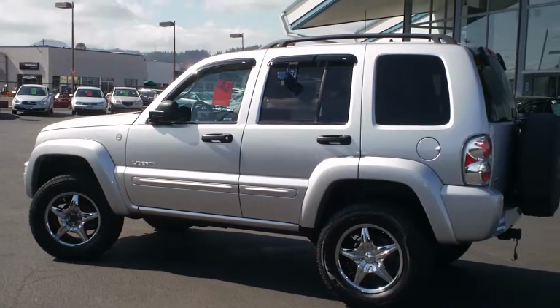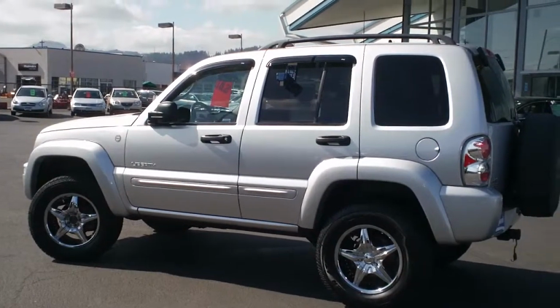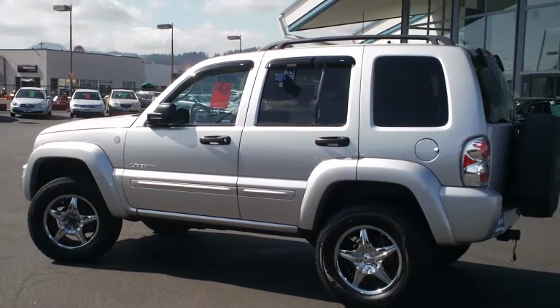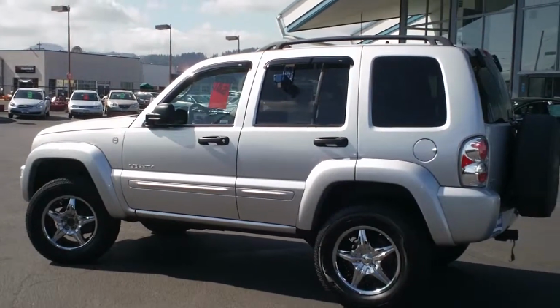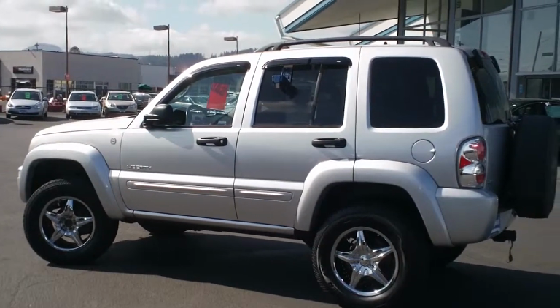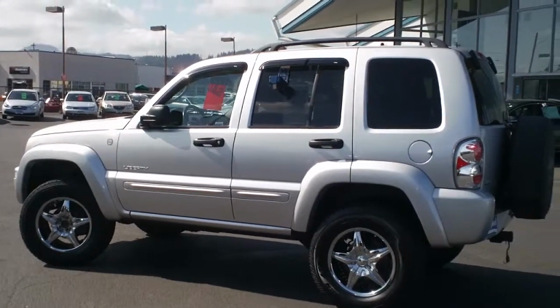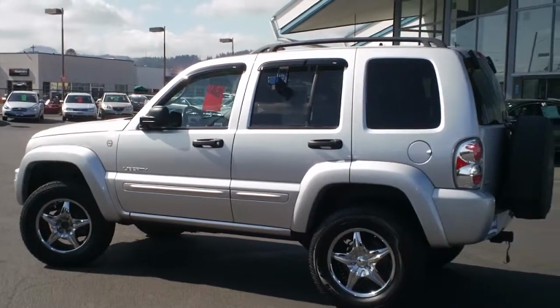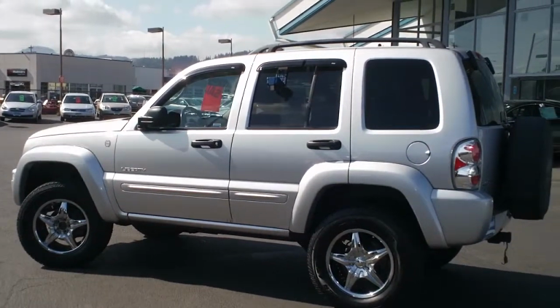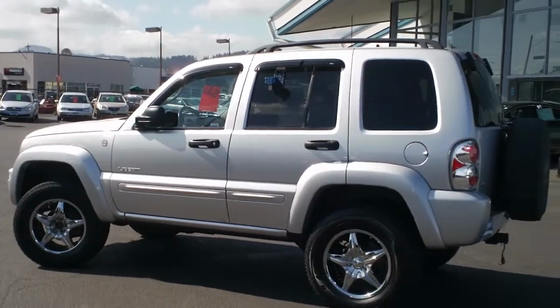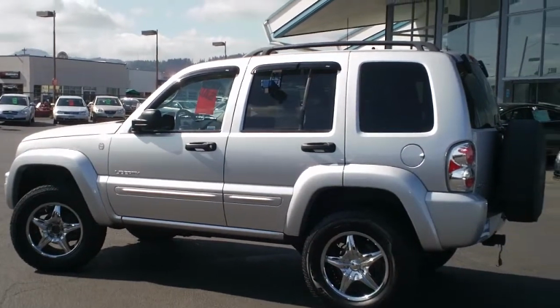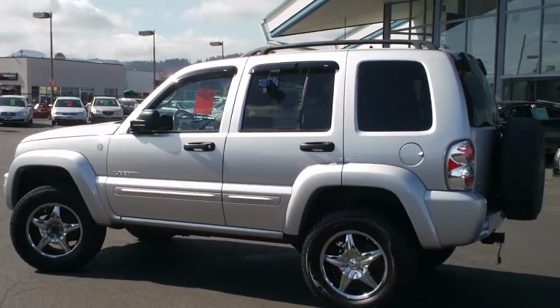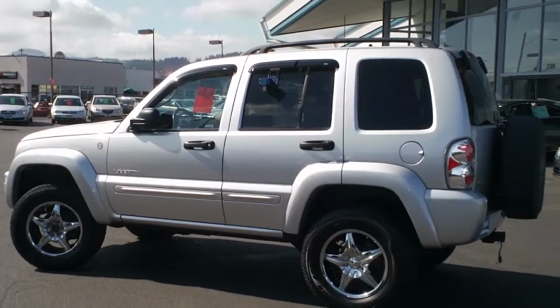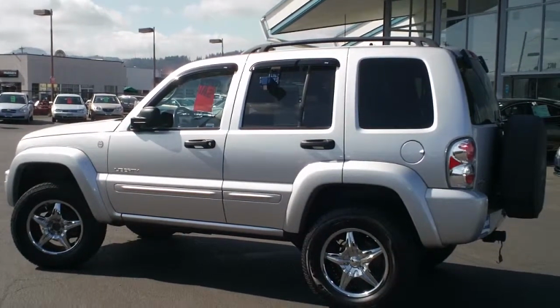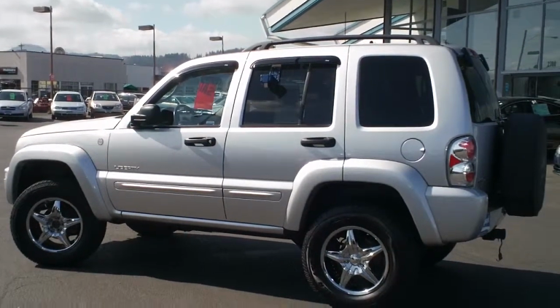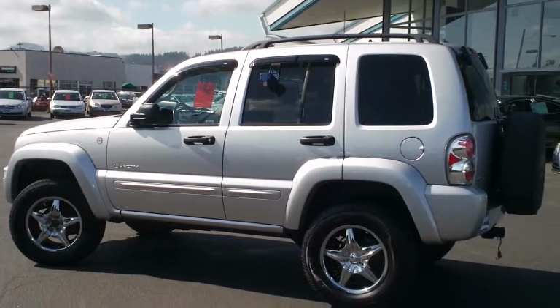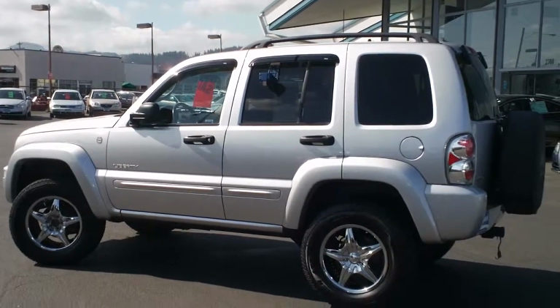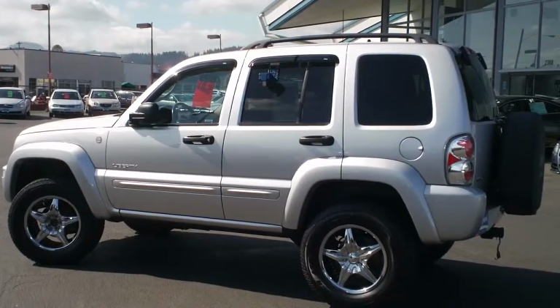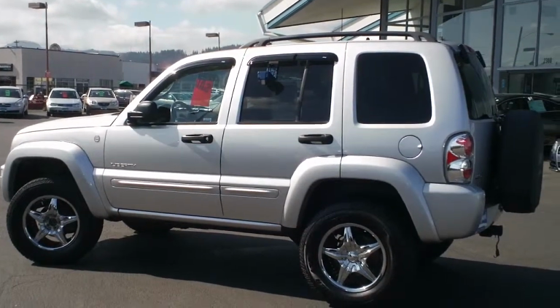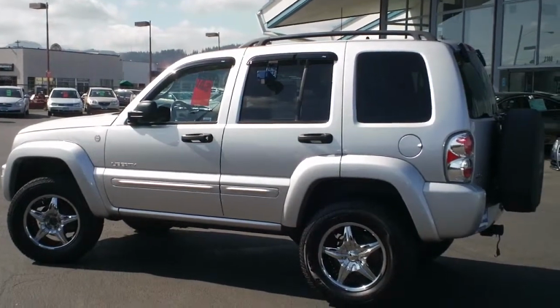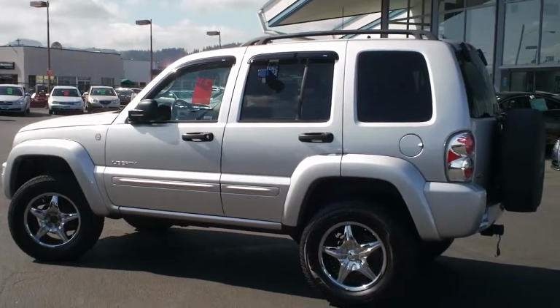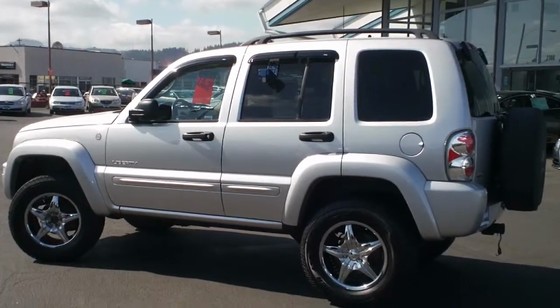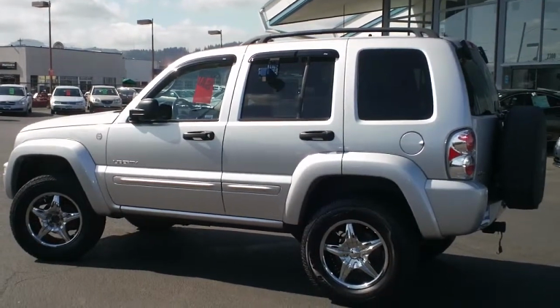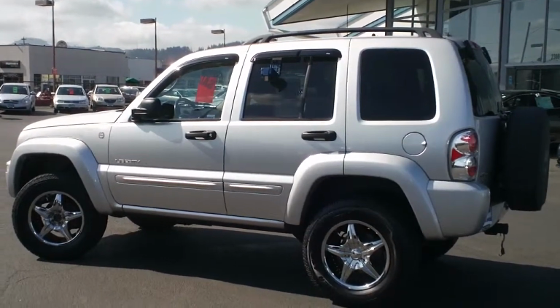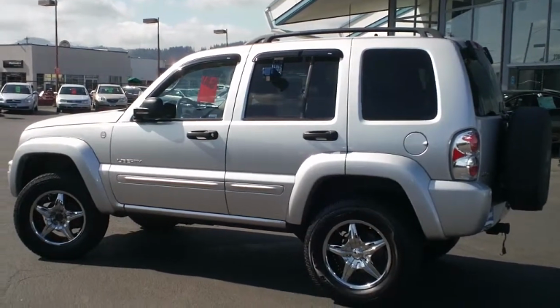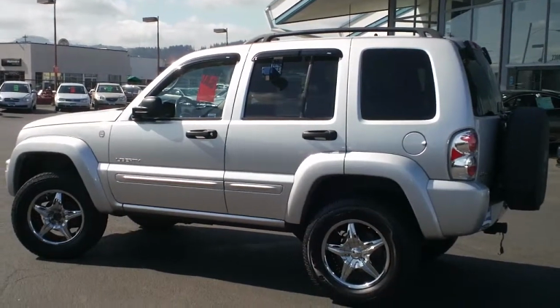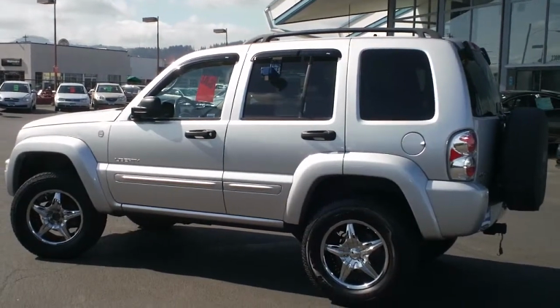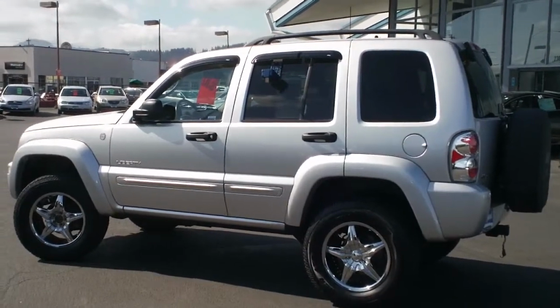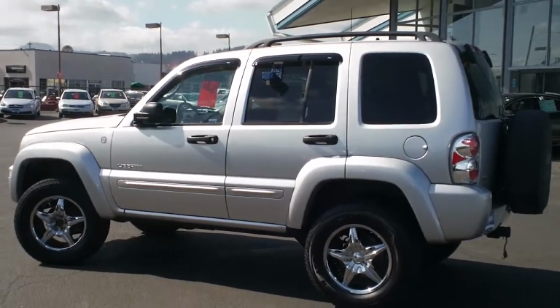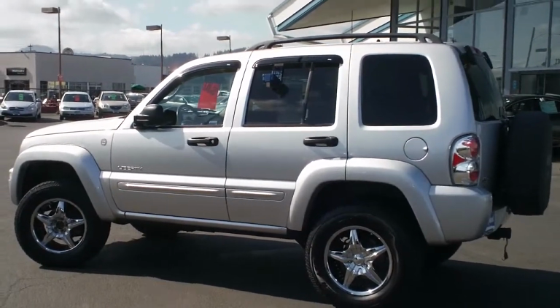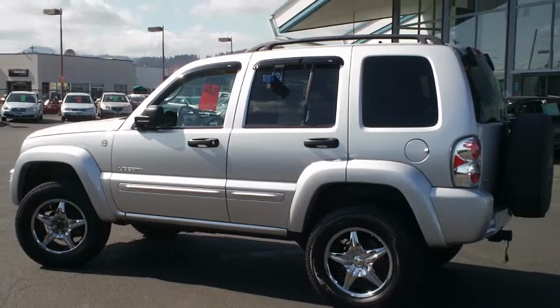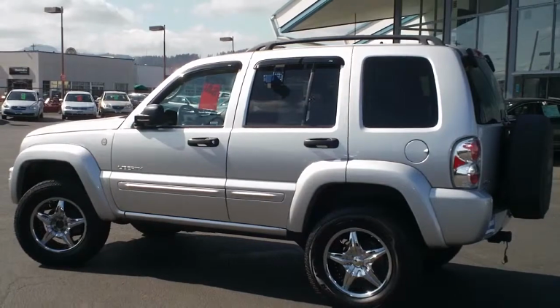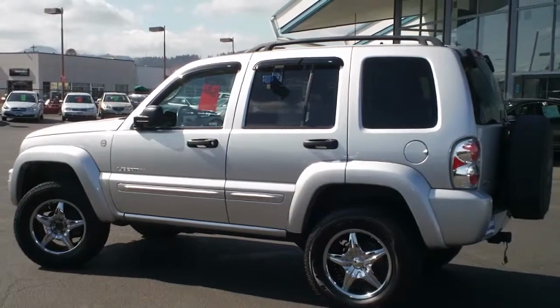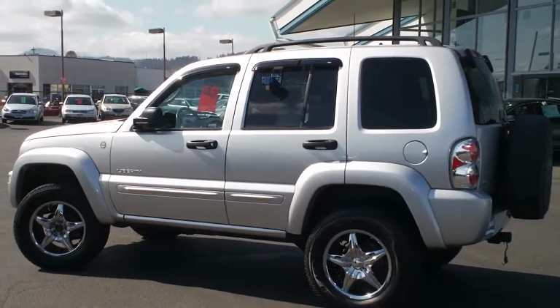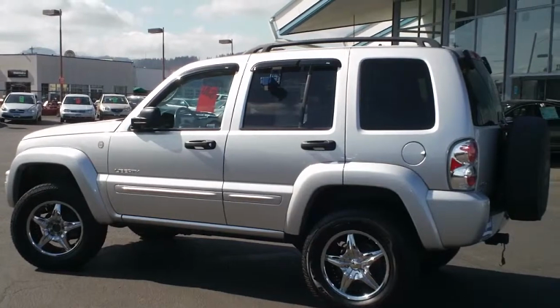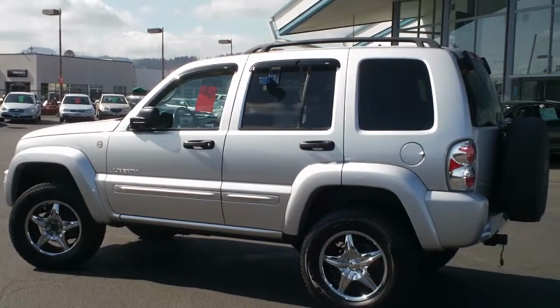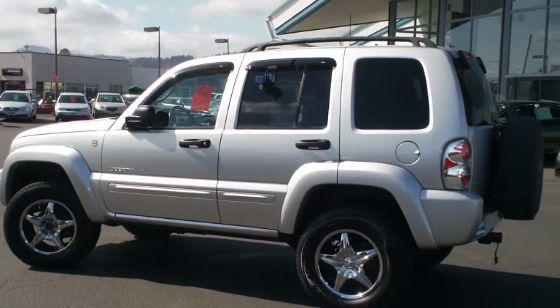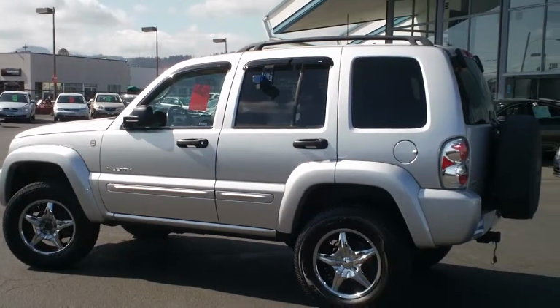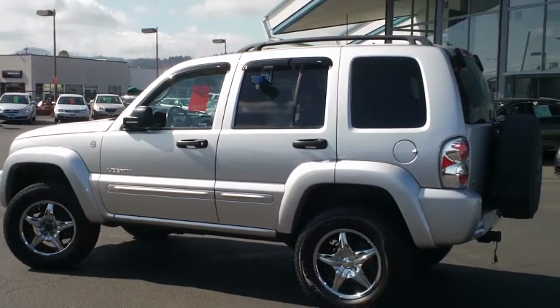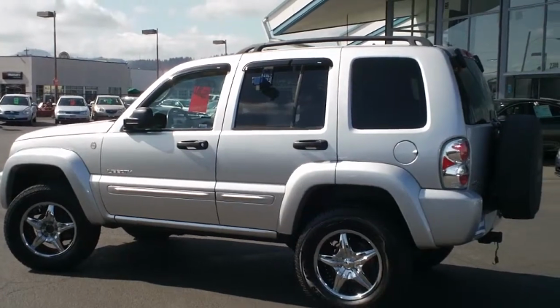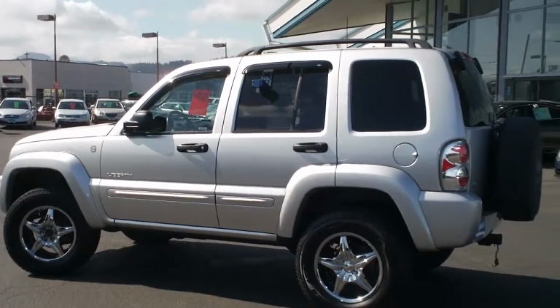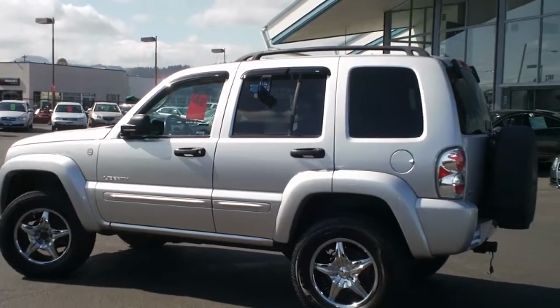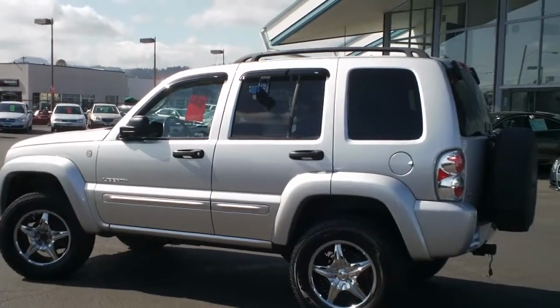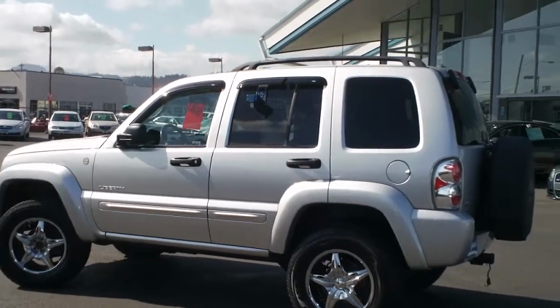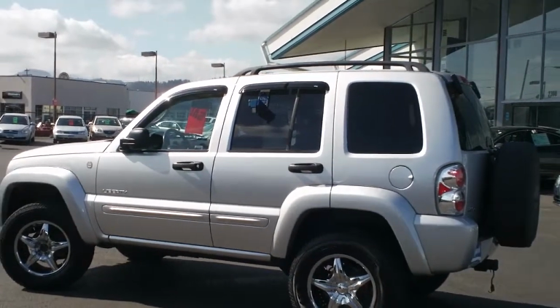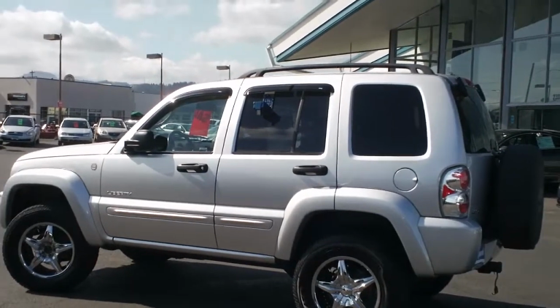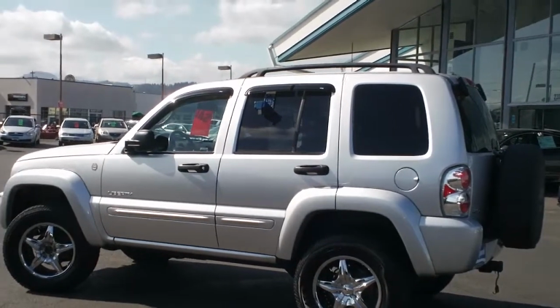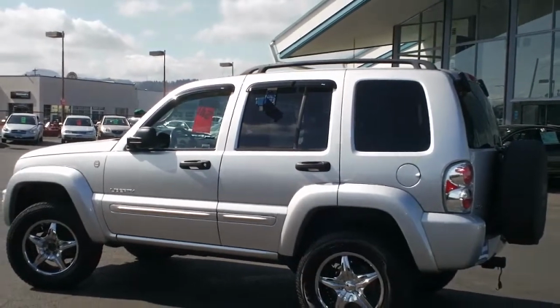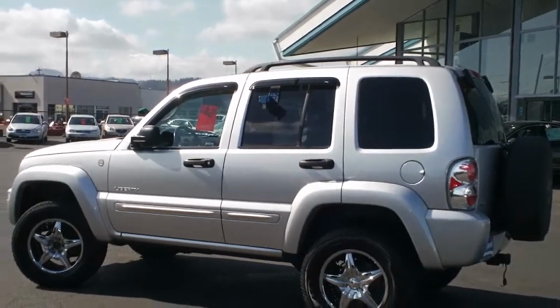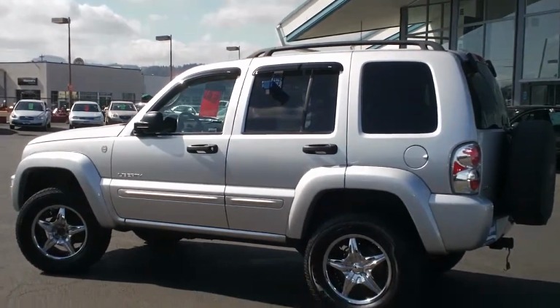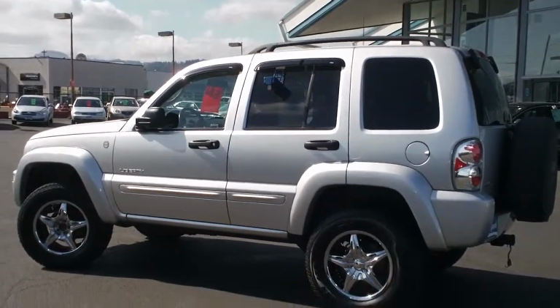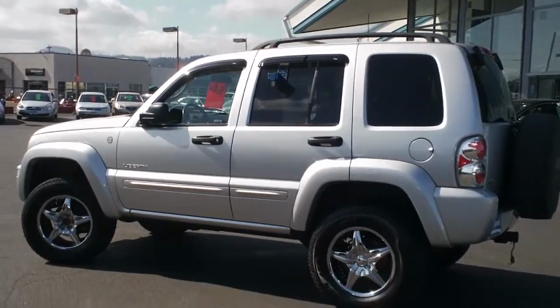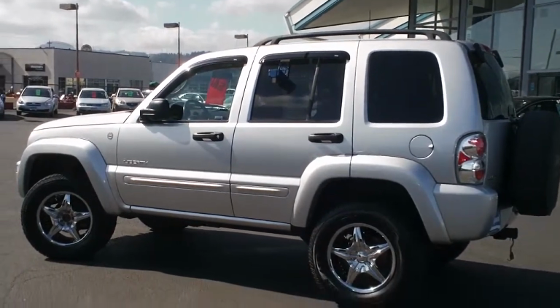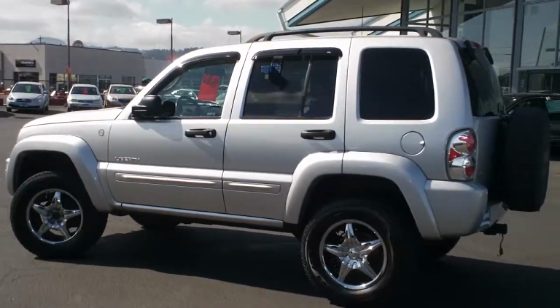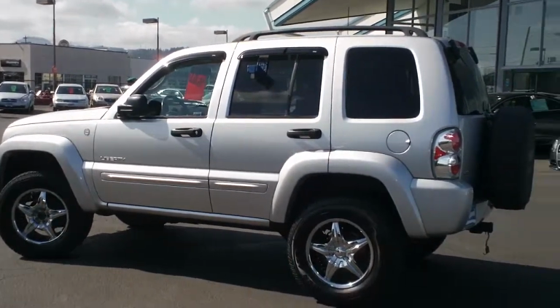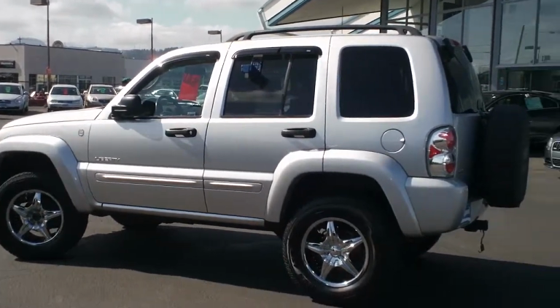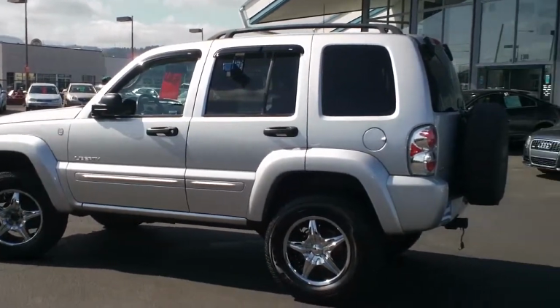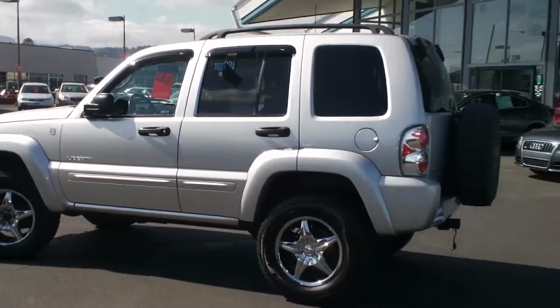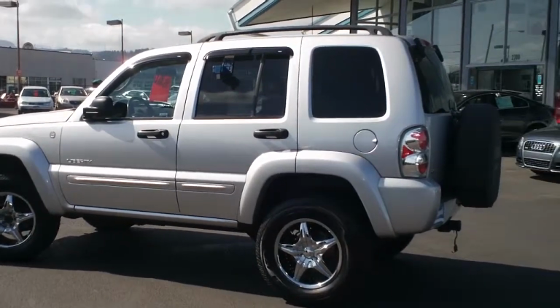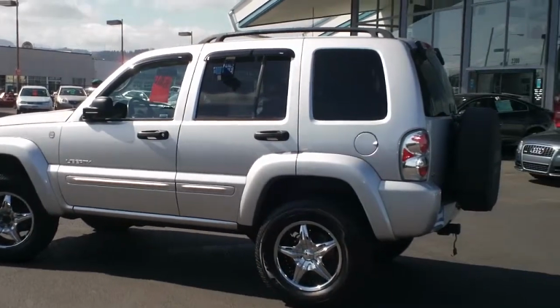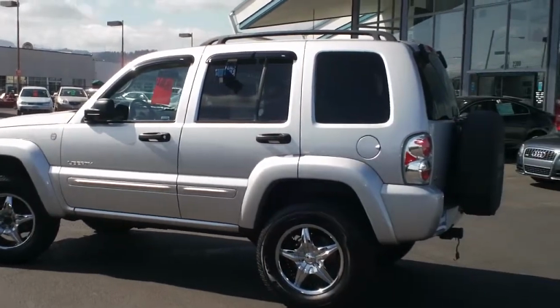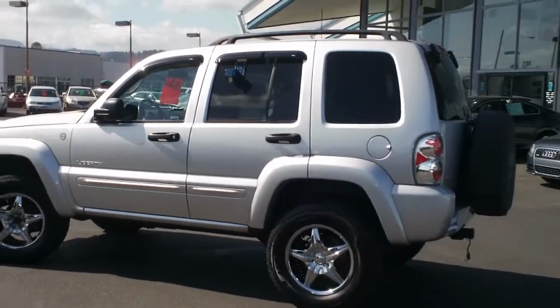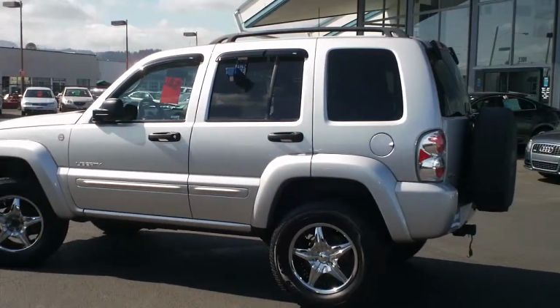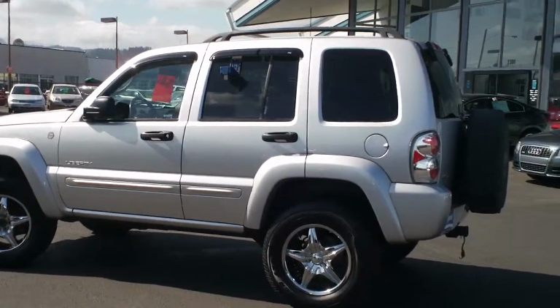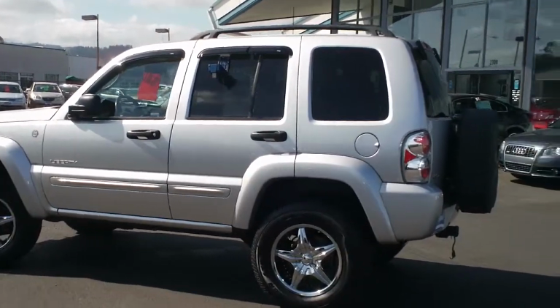Hi Maria, this is the 2004 Jeep Liberty that I emailed you about. I'm just going to walk around and give you an idea of what kind of shape it's in.